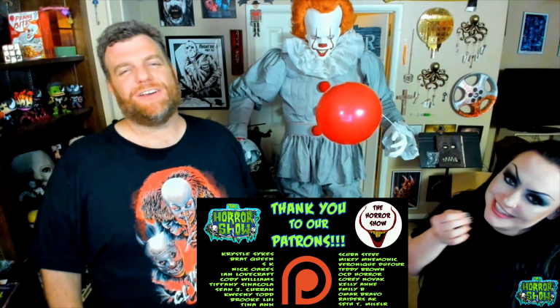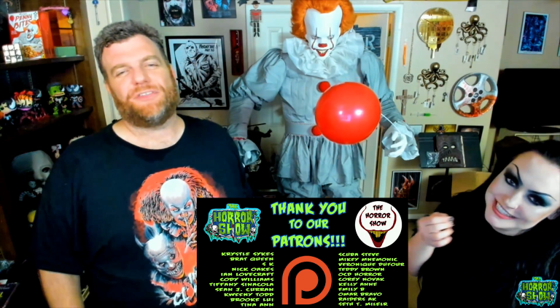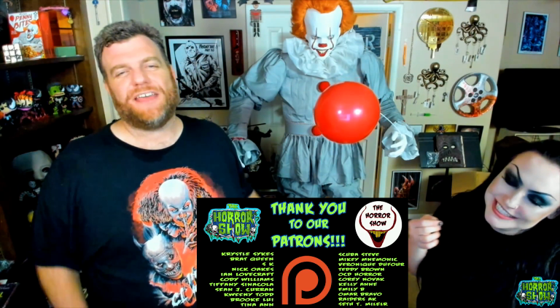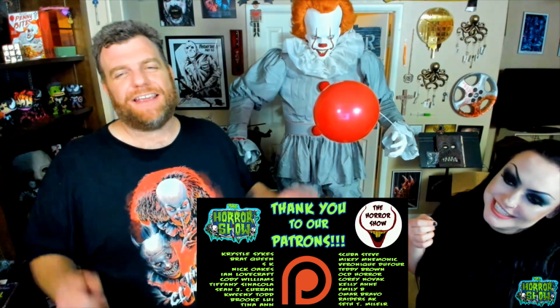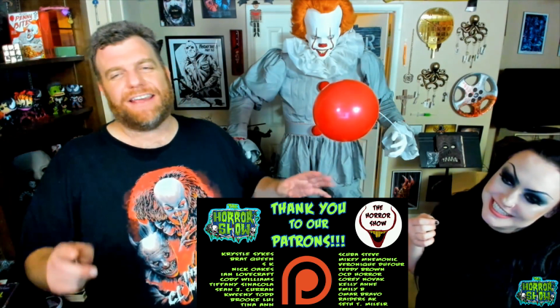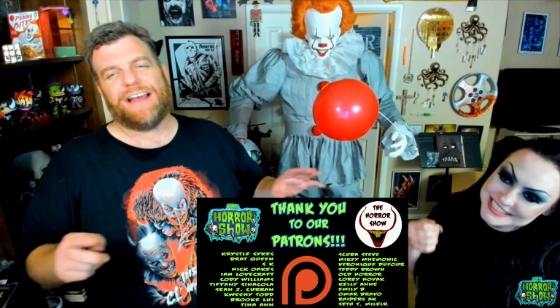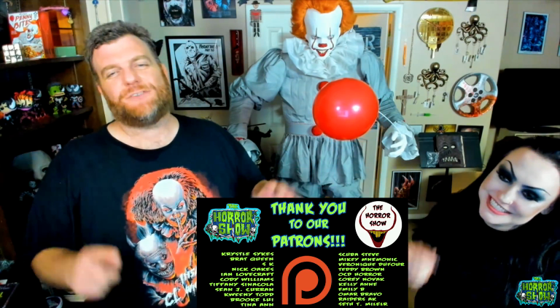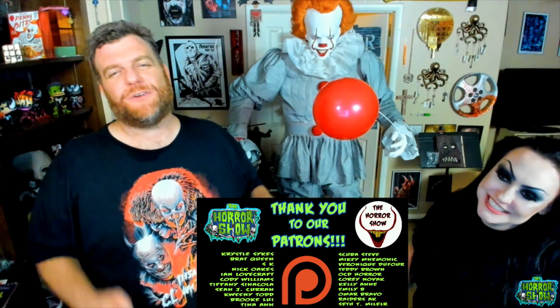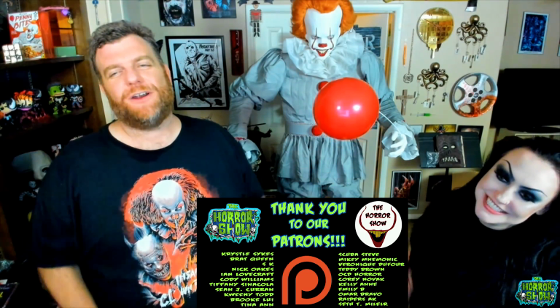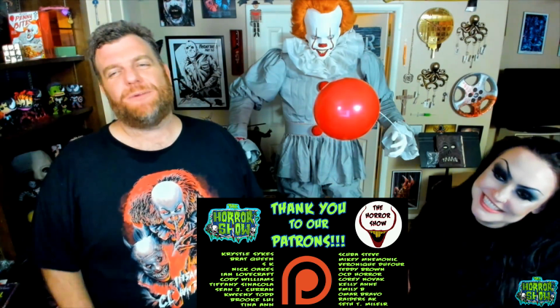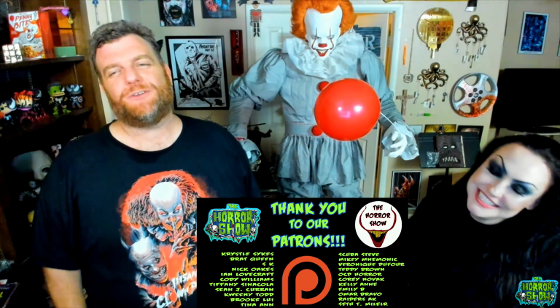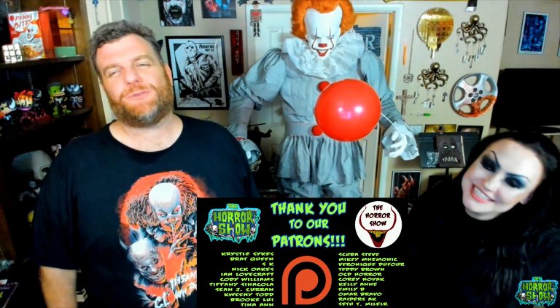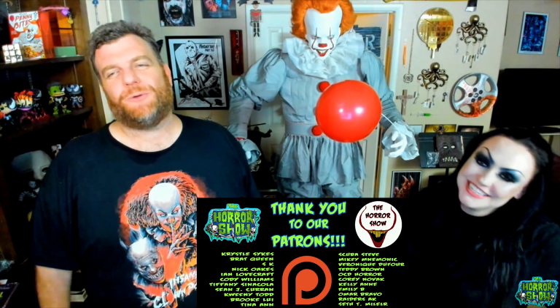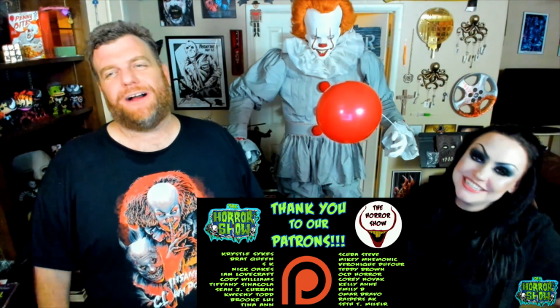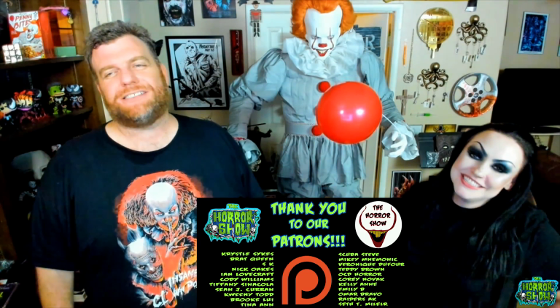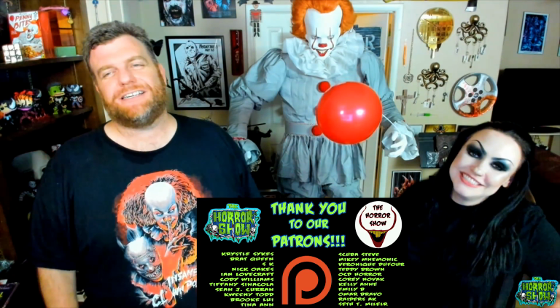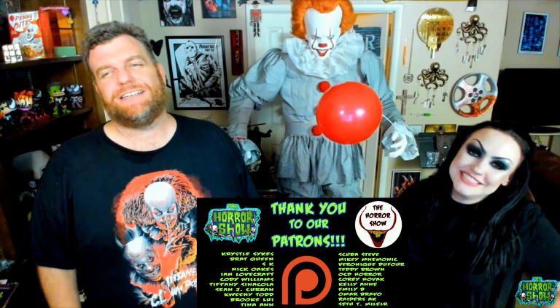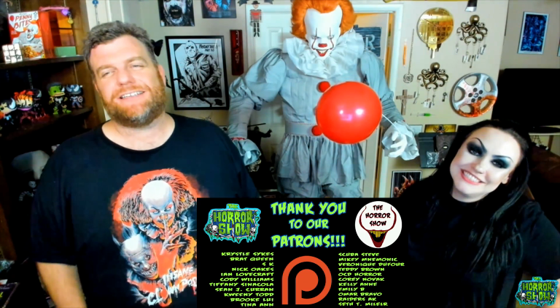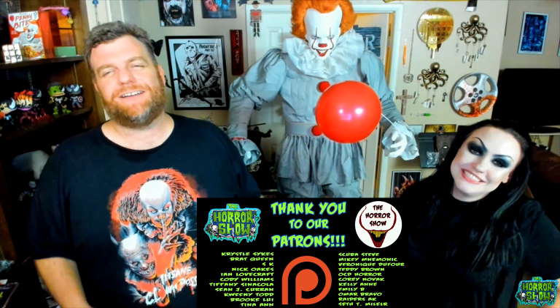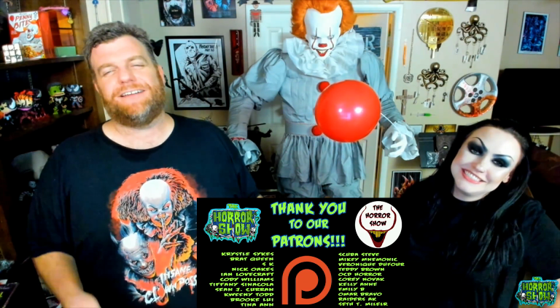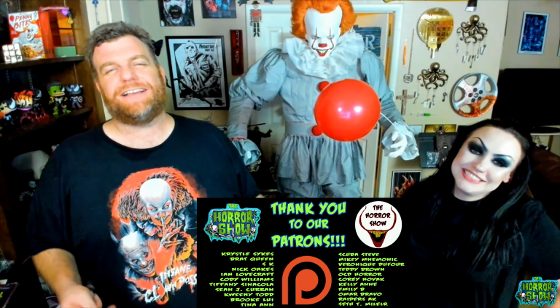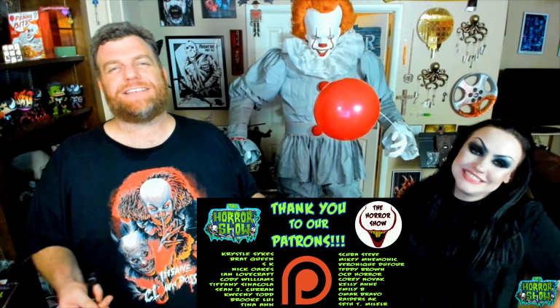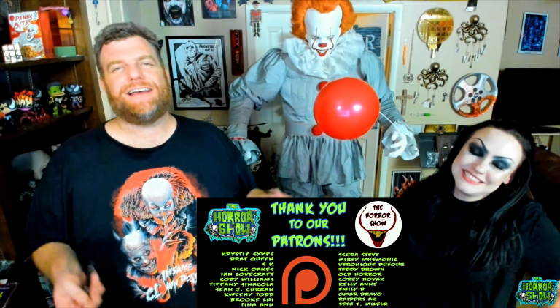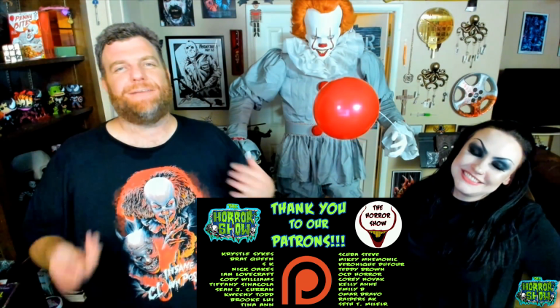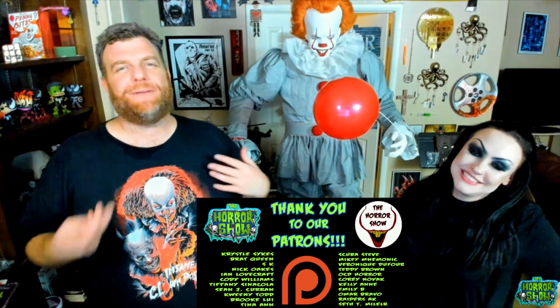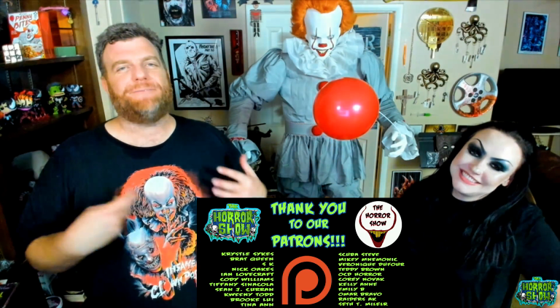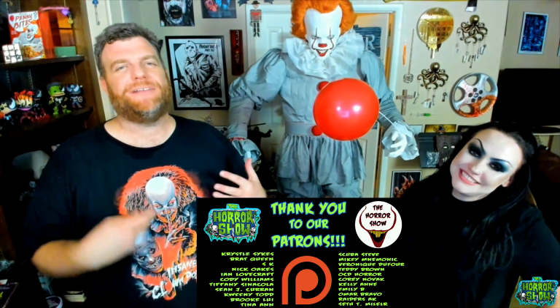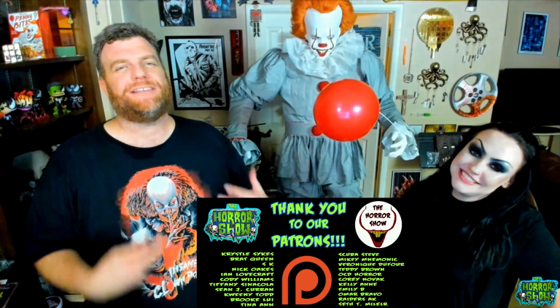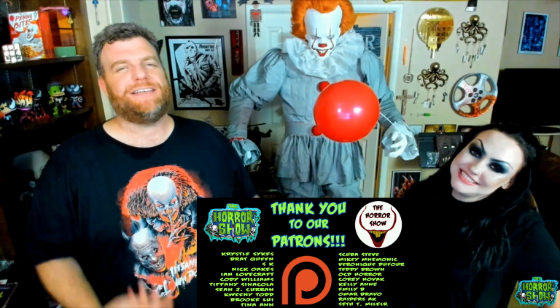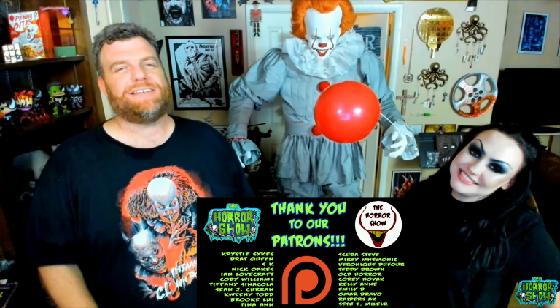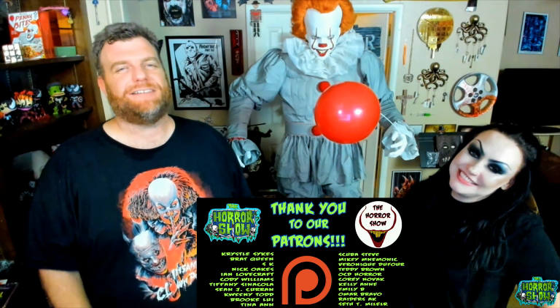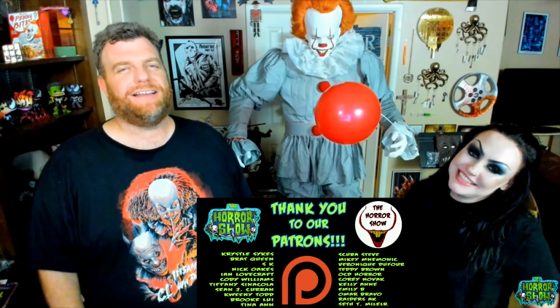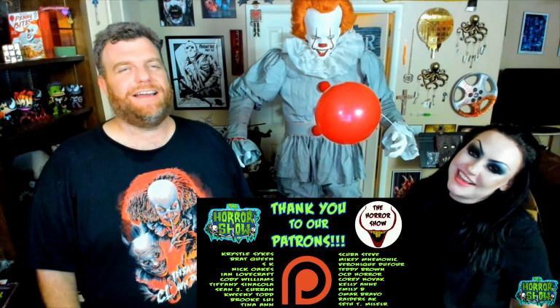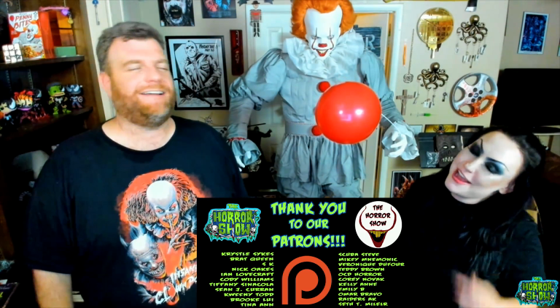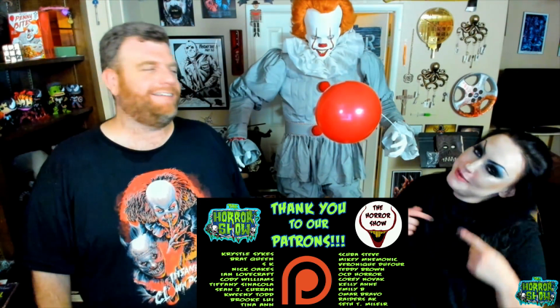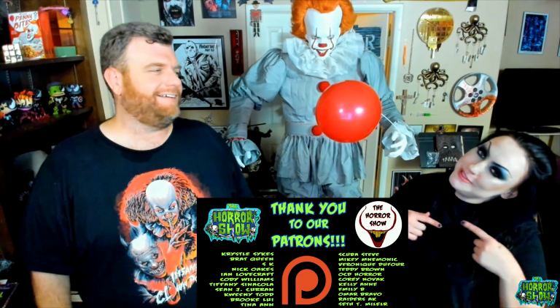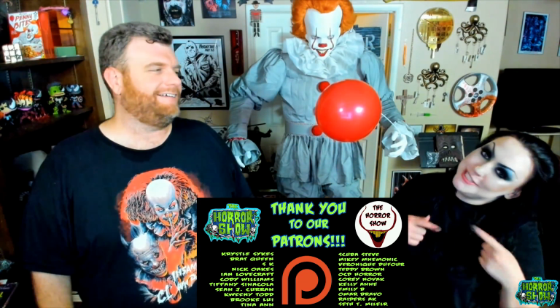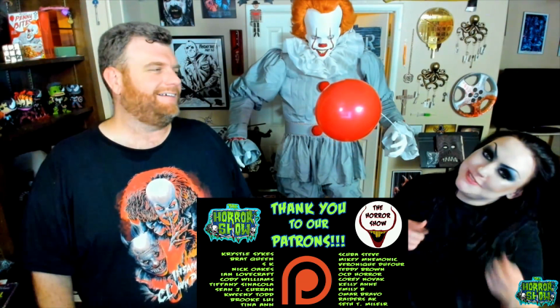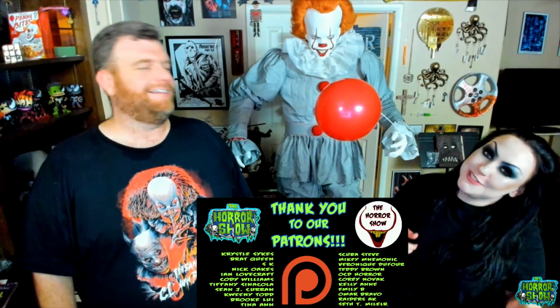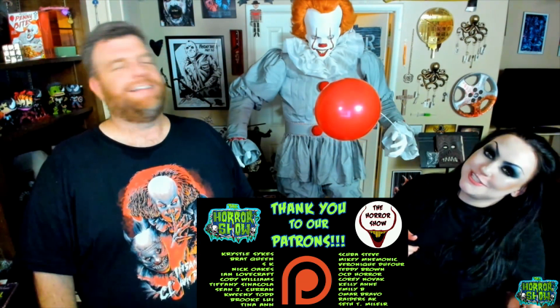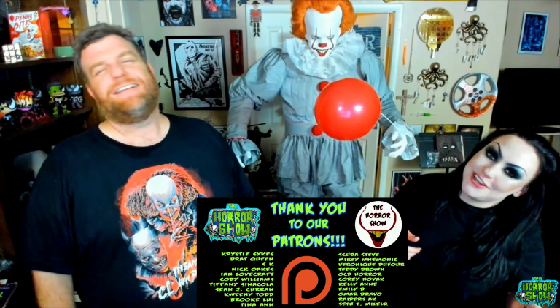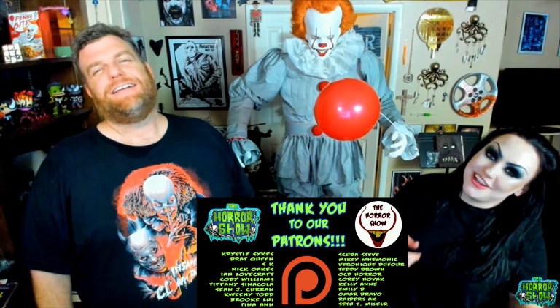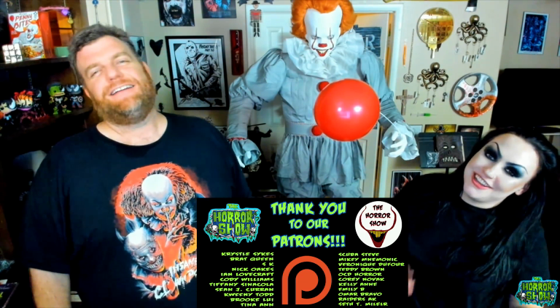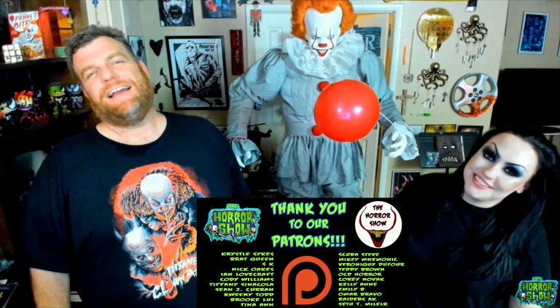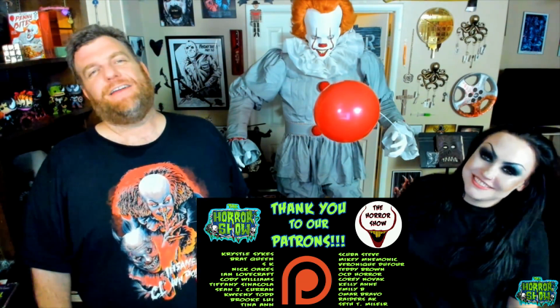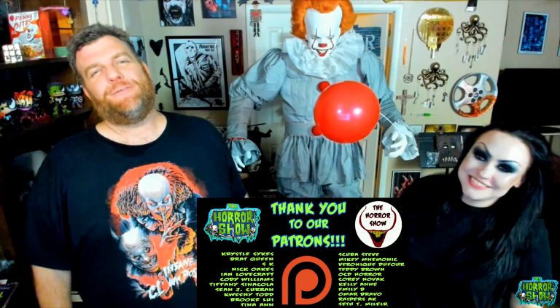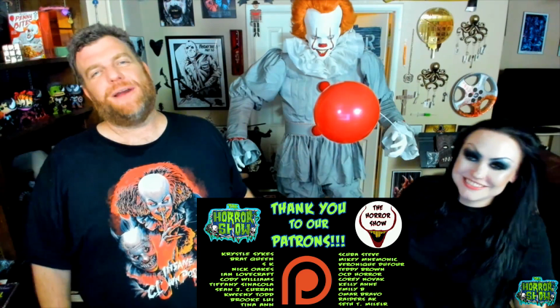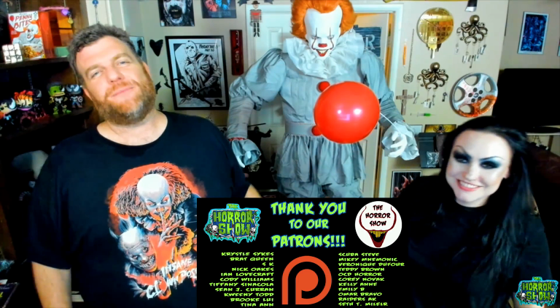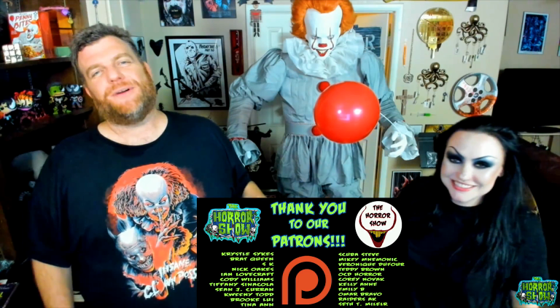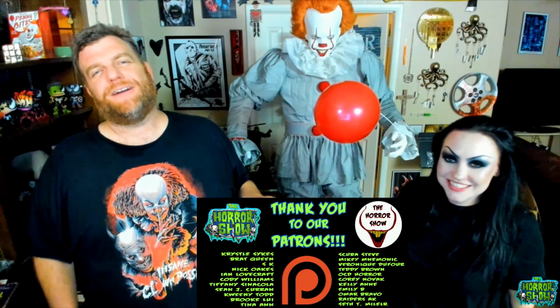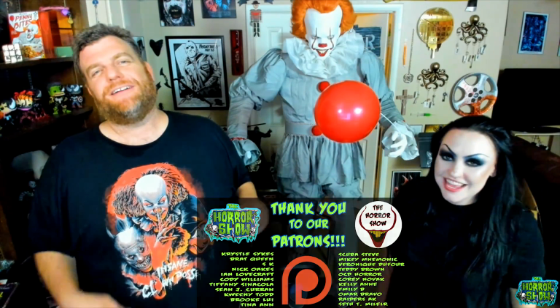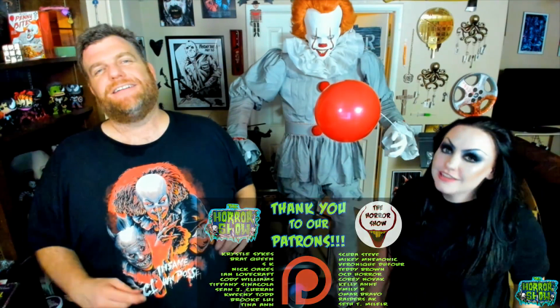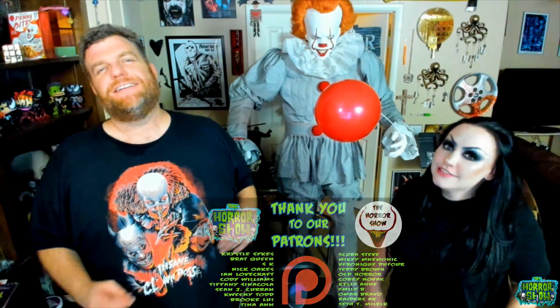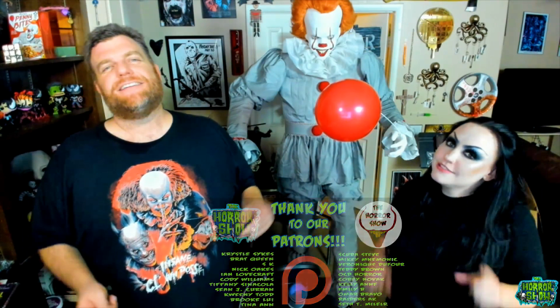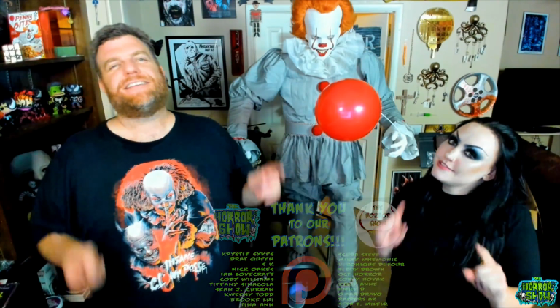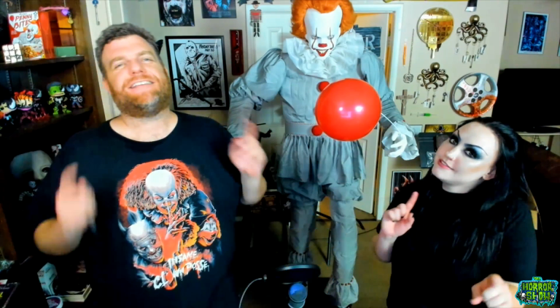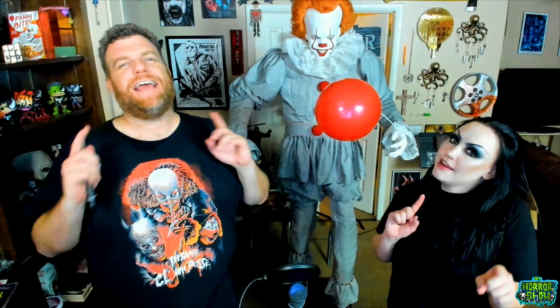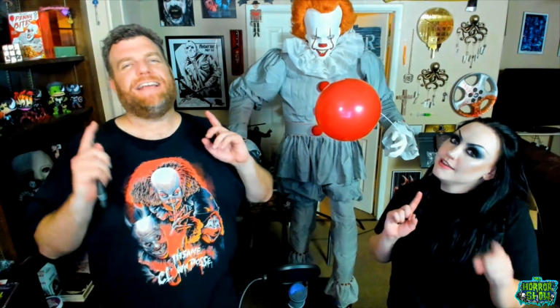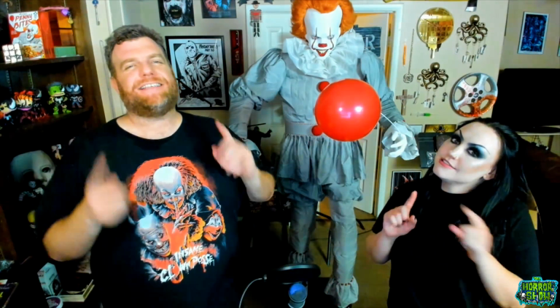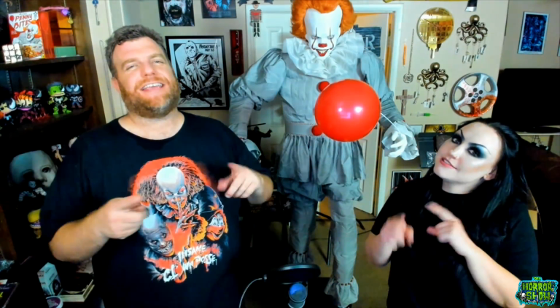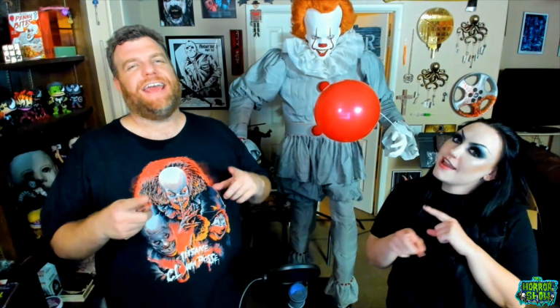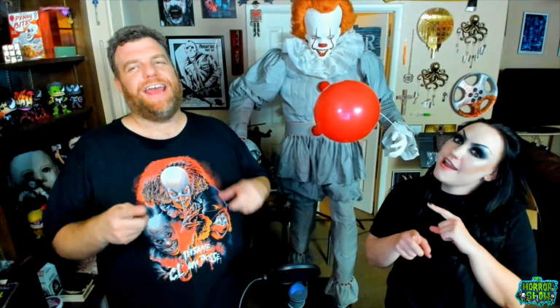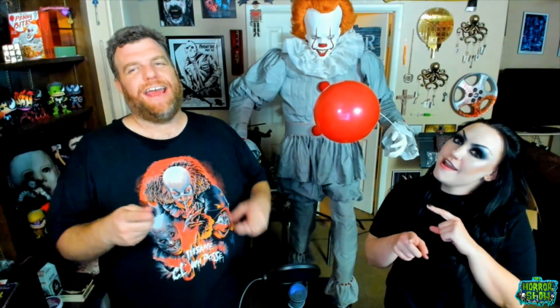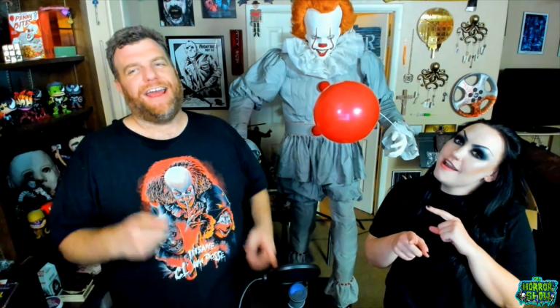Thank you guys very much for watching. Until next time, I've been Cecil Laird — and remember: stay scared.